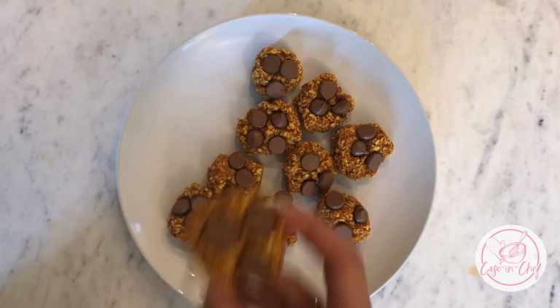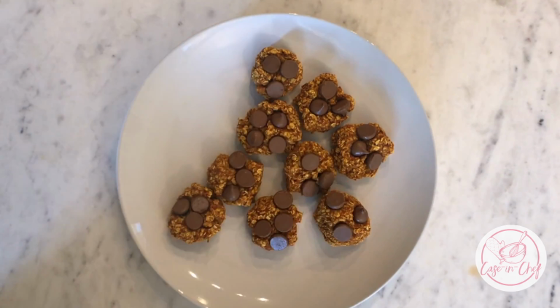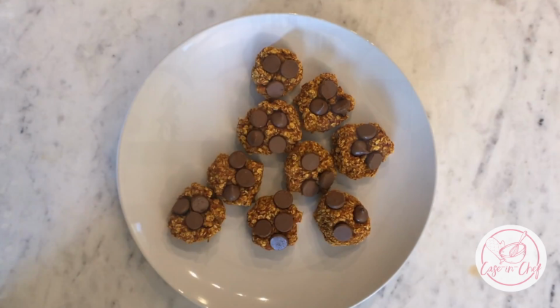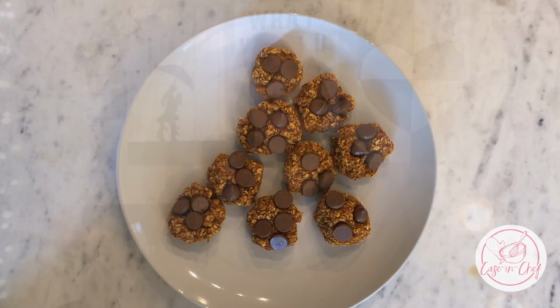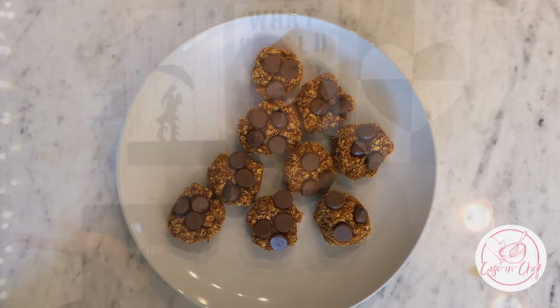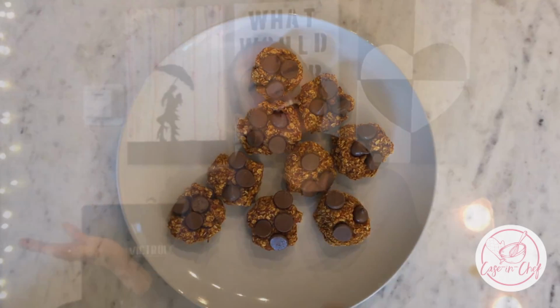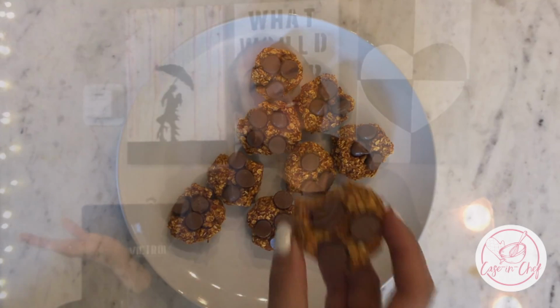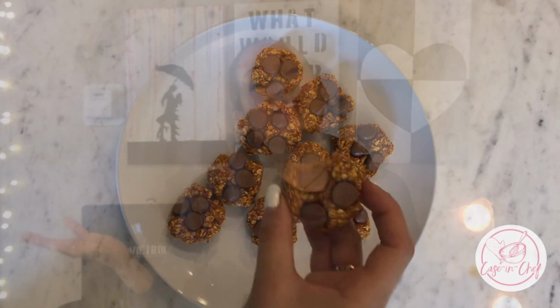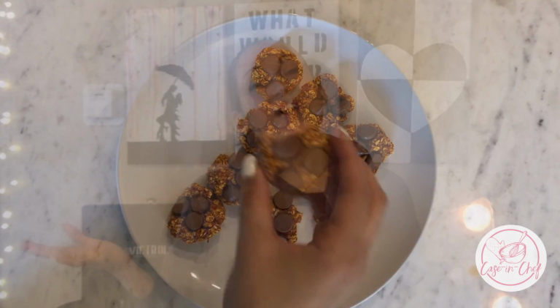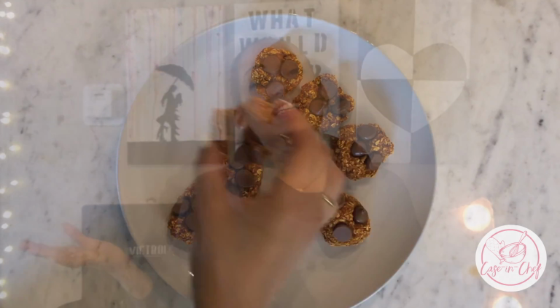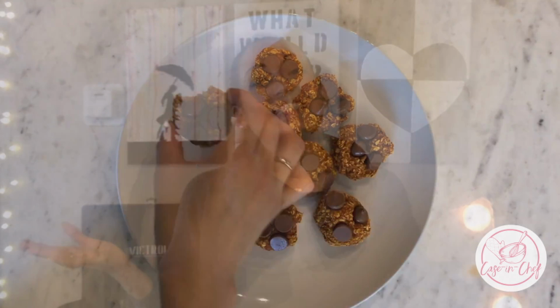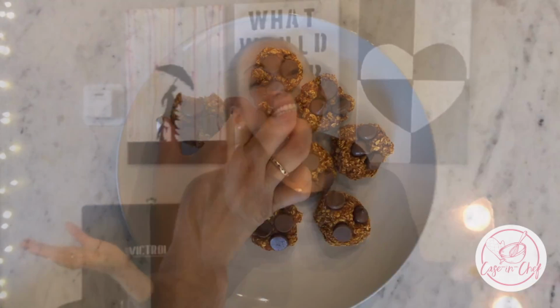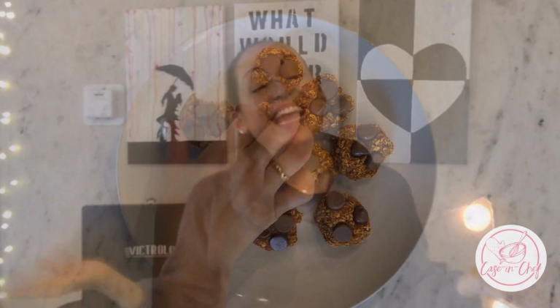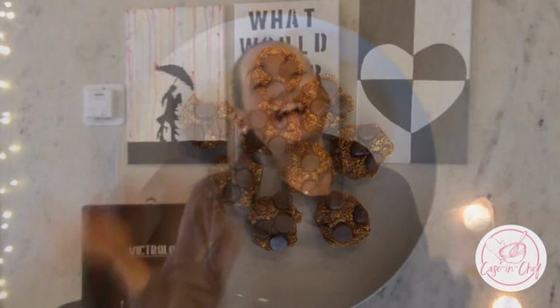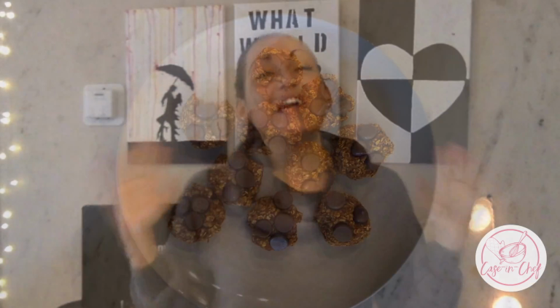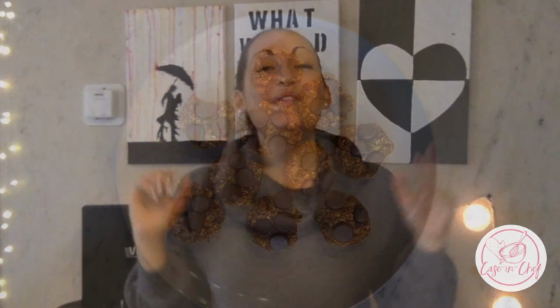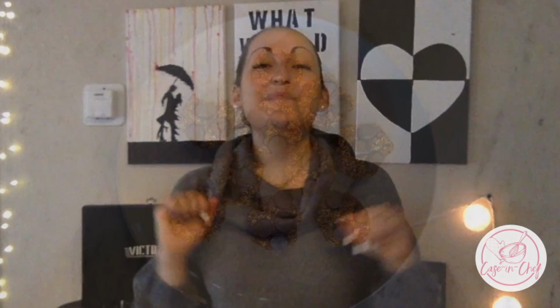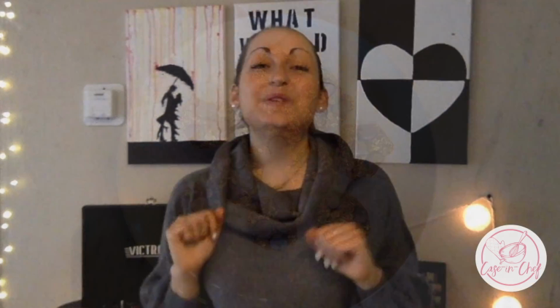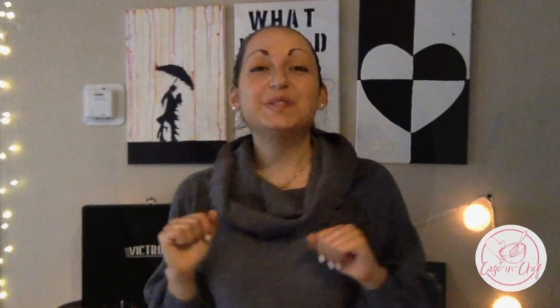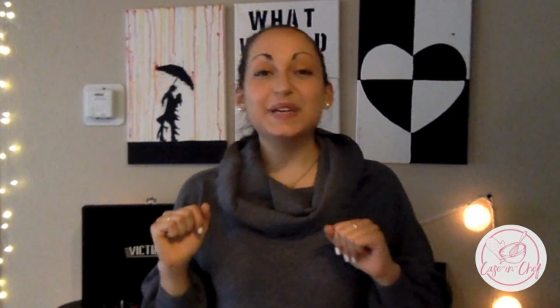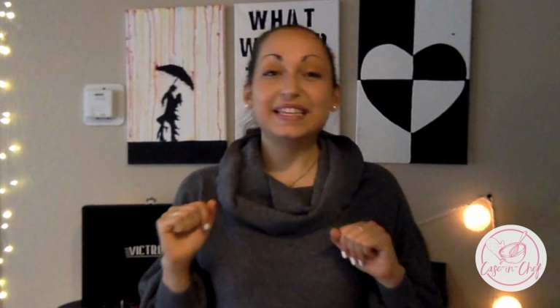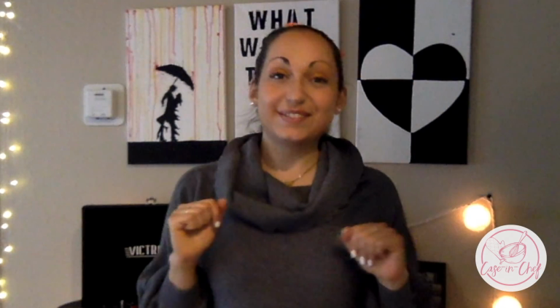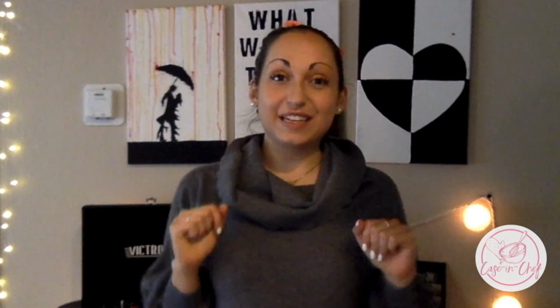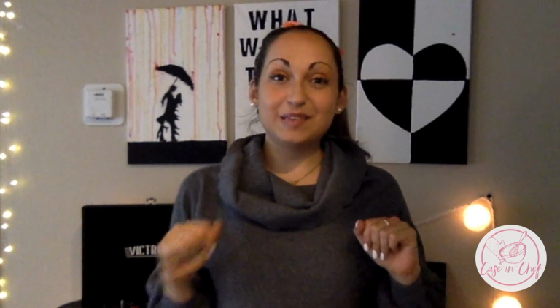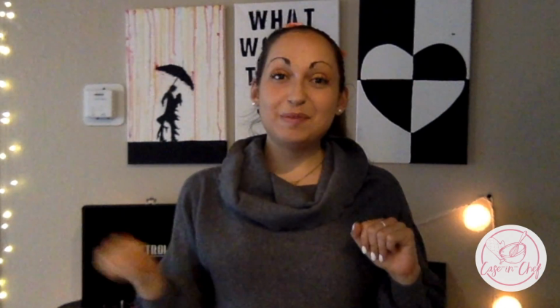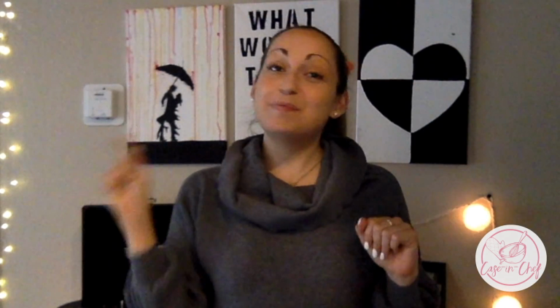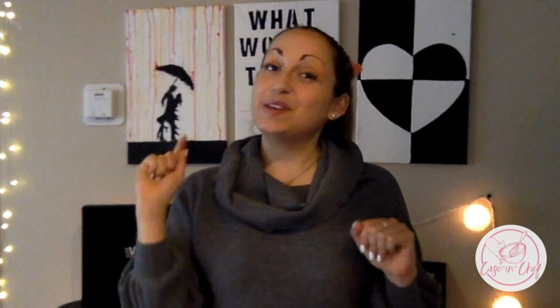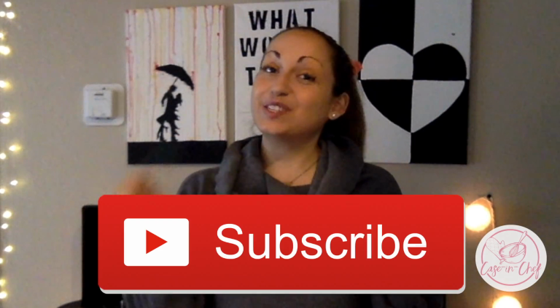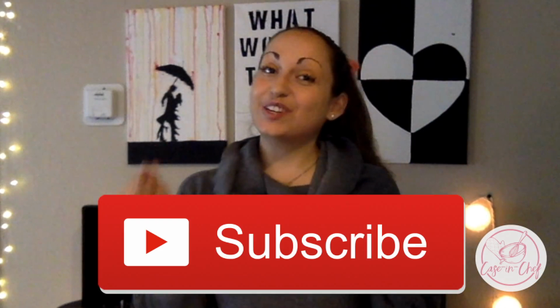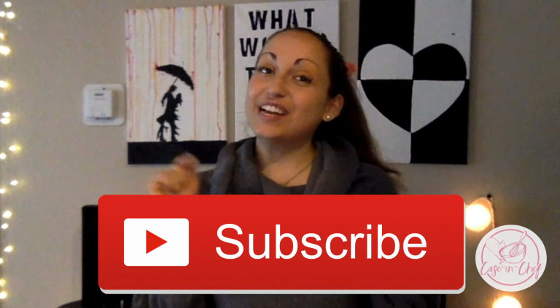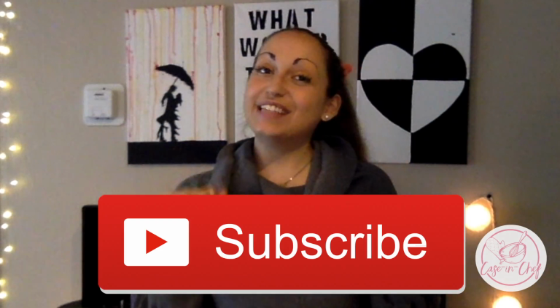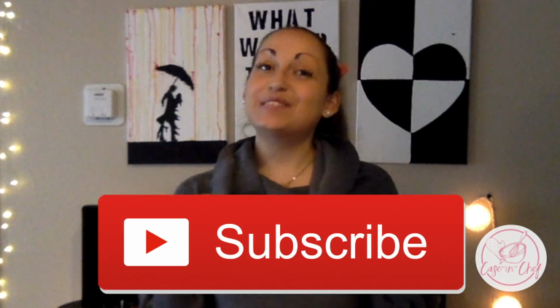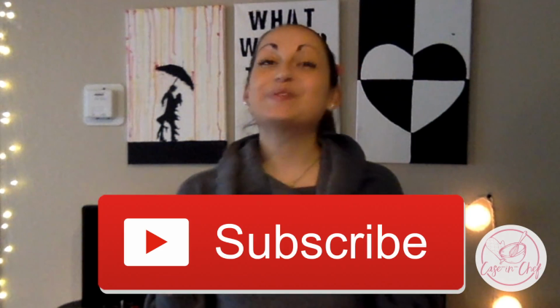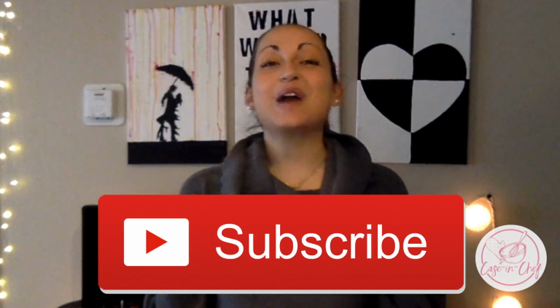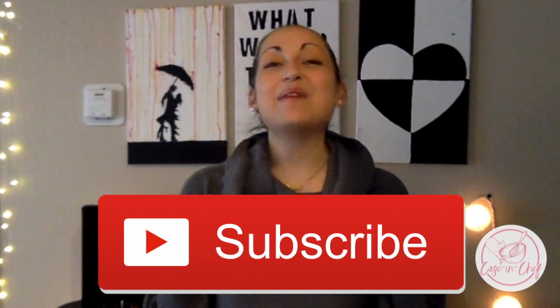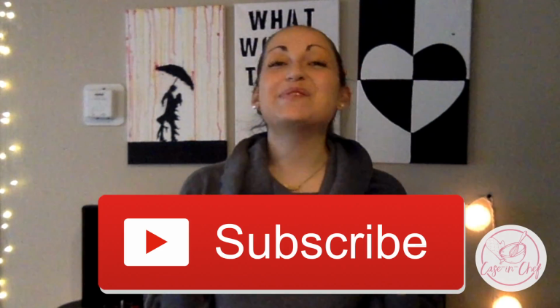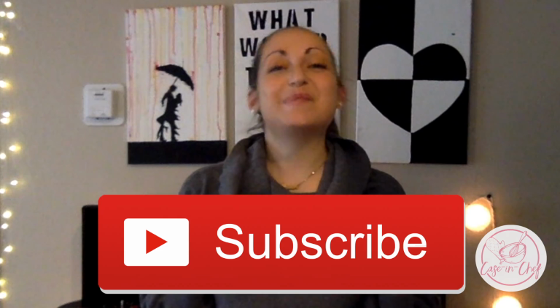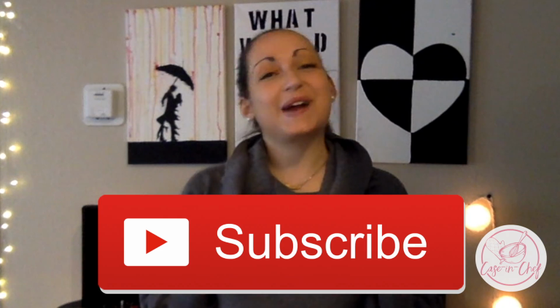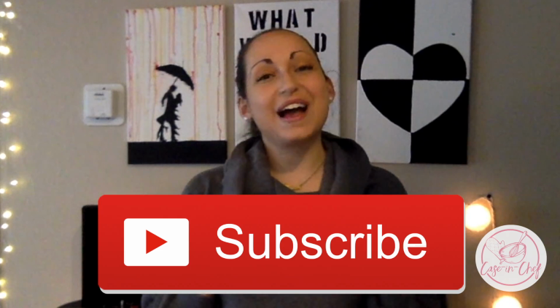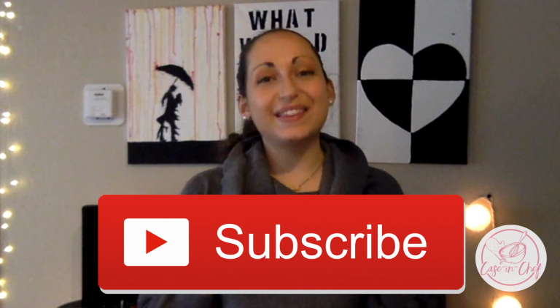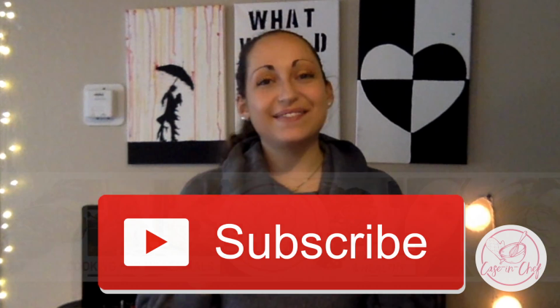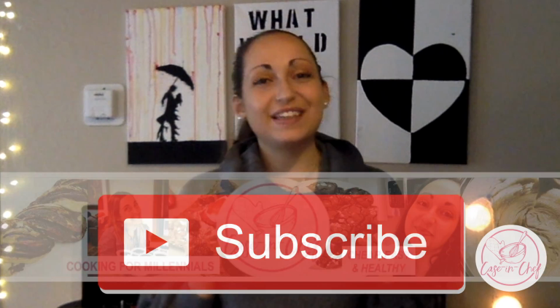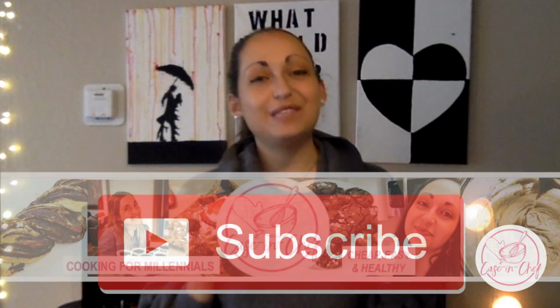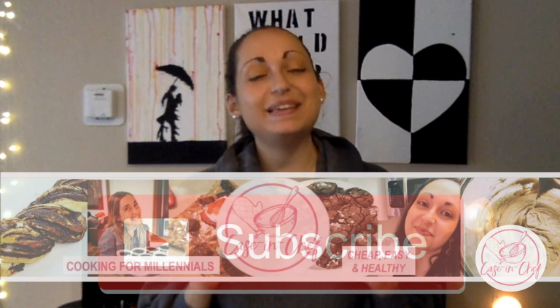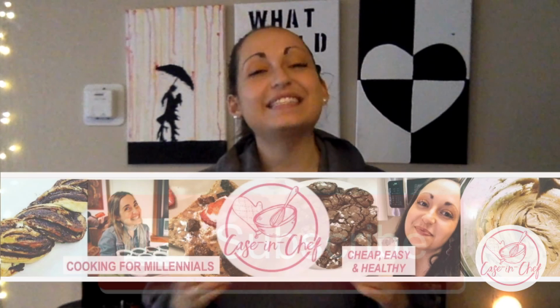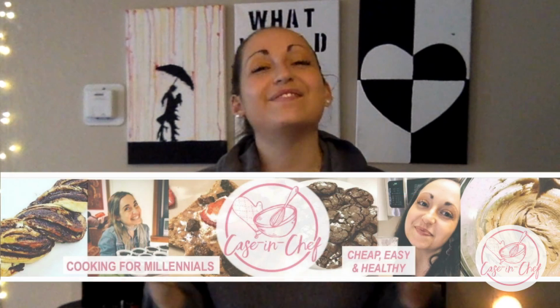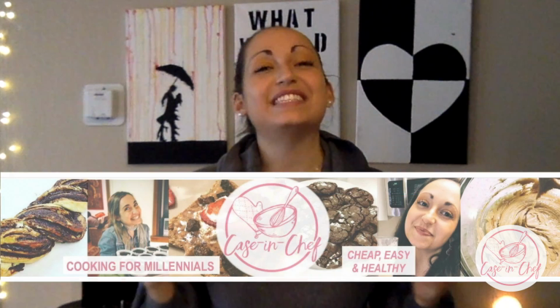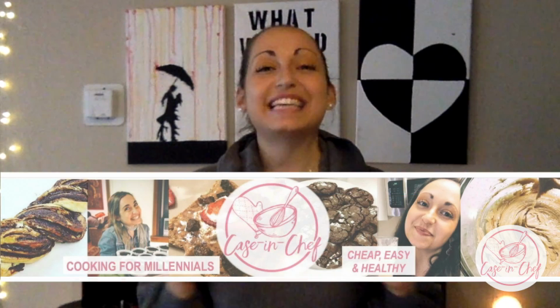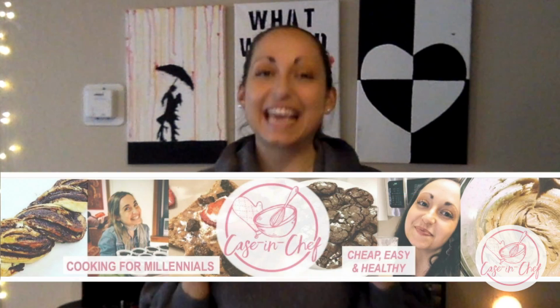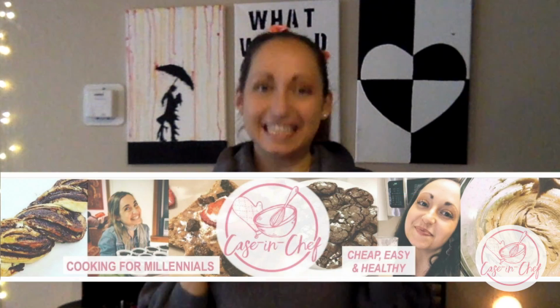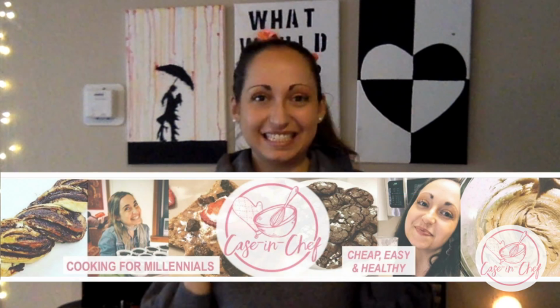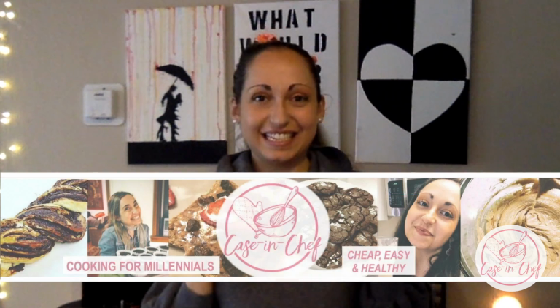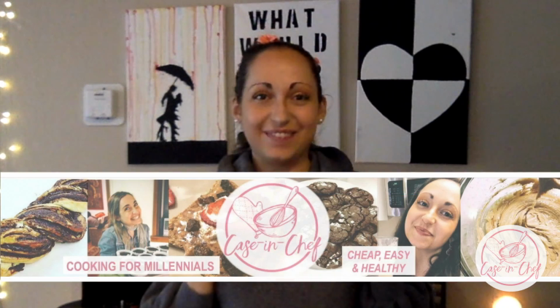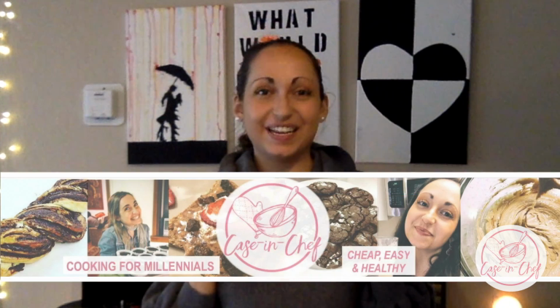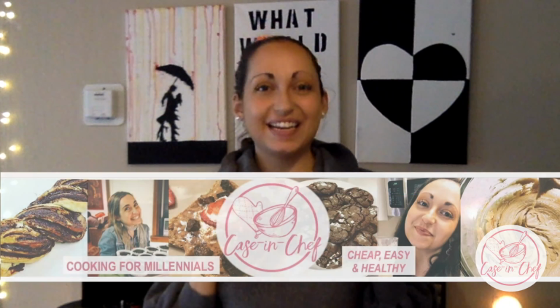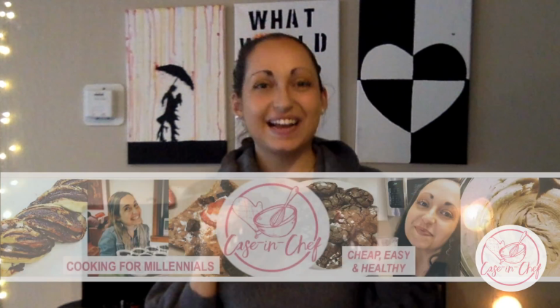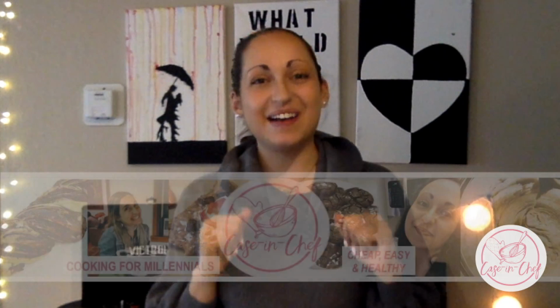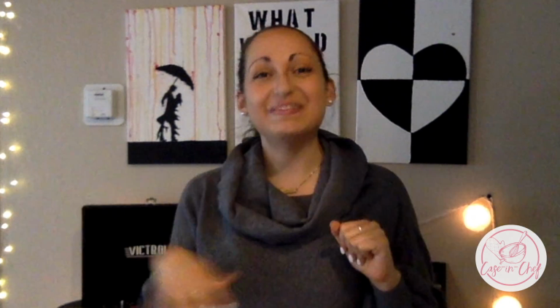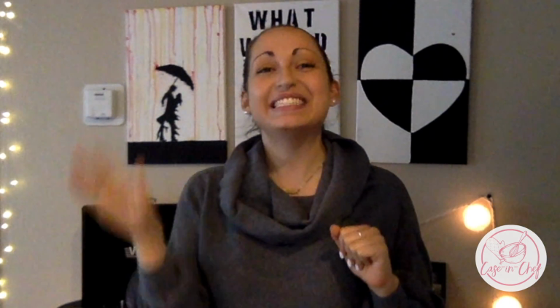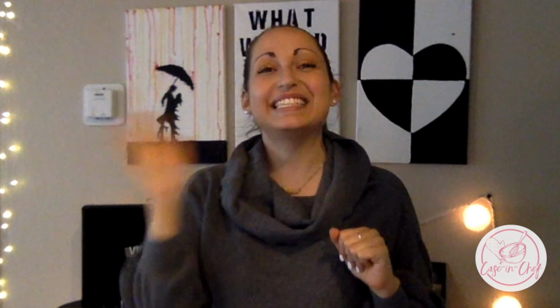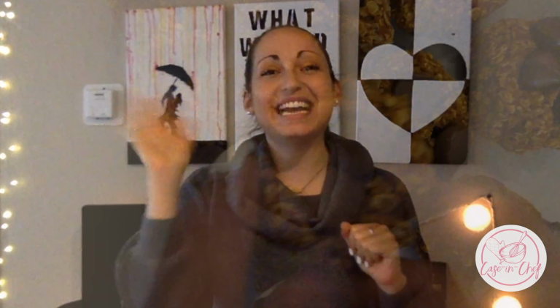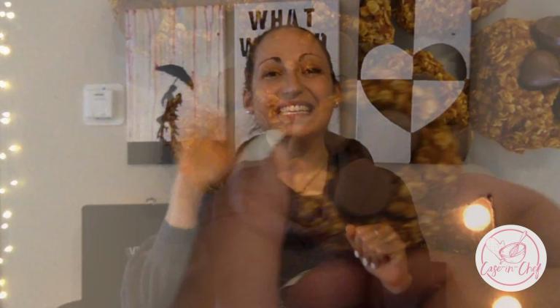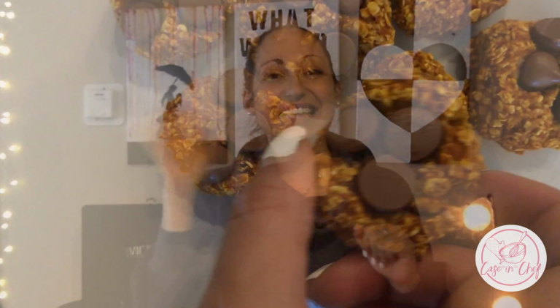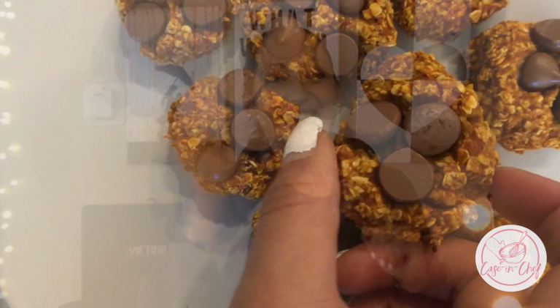That's all I have for you guys today. I hope you enjoyed this recipe. Be sure to hit subscribe for more healthy recipes and visit caseandchef.com. See you next time.